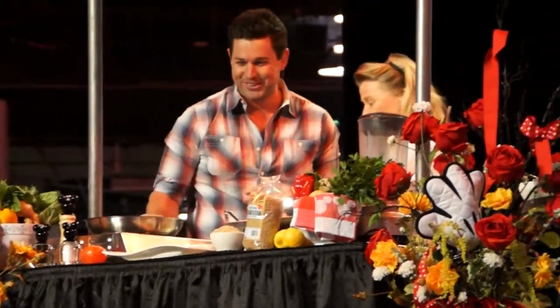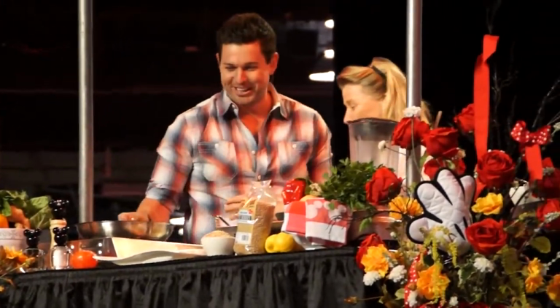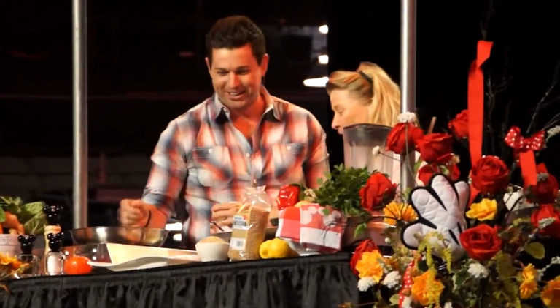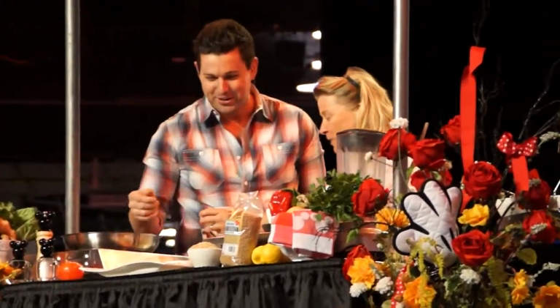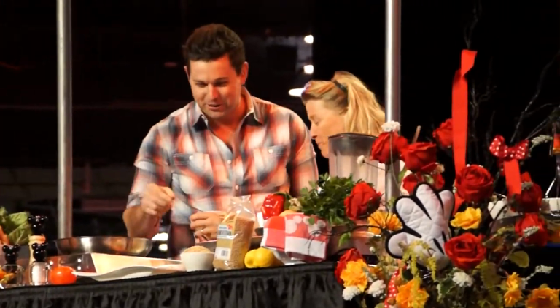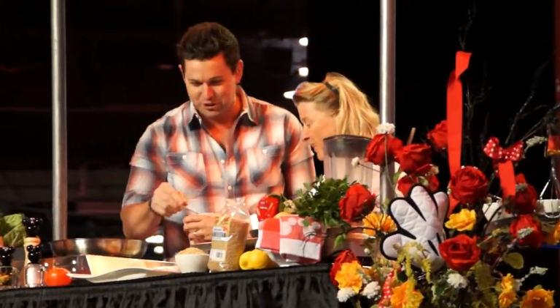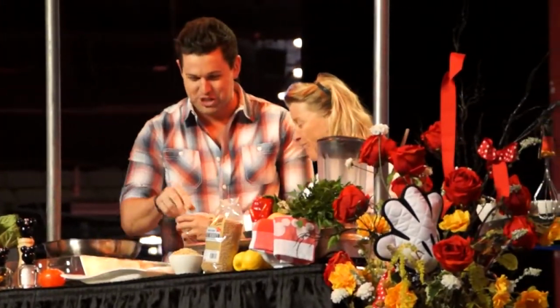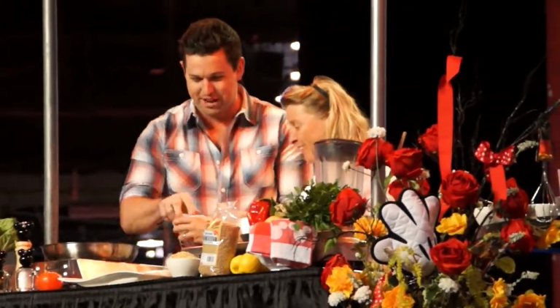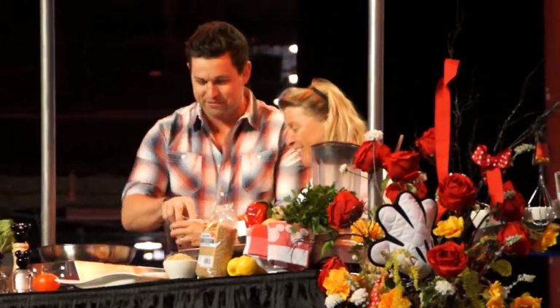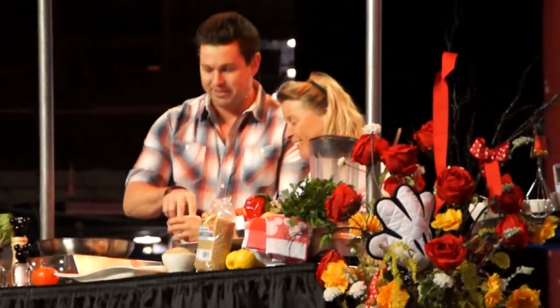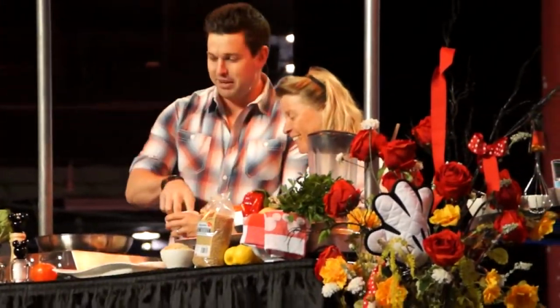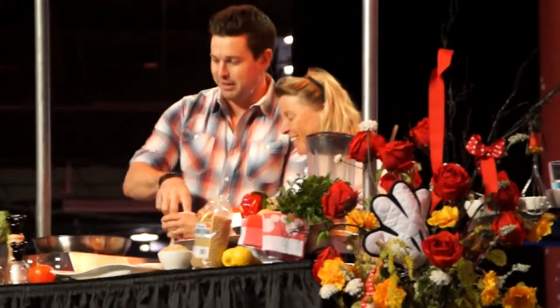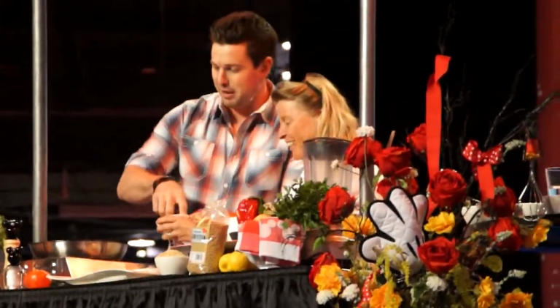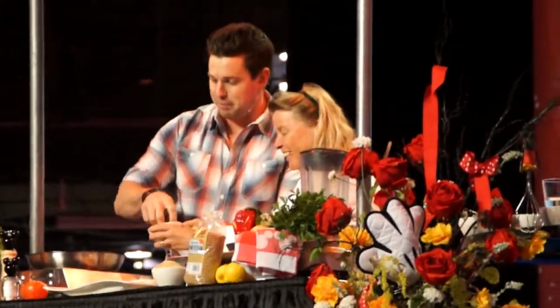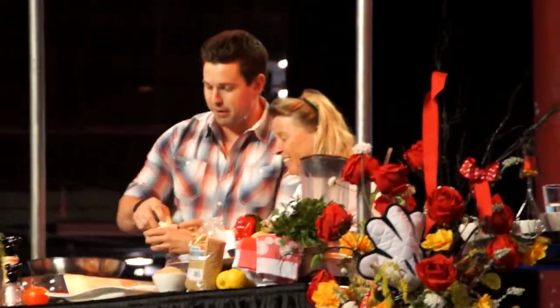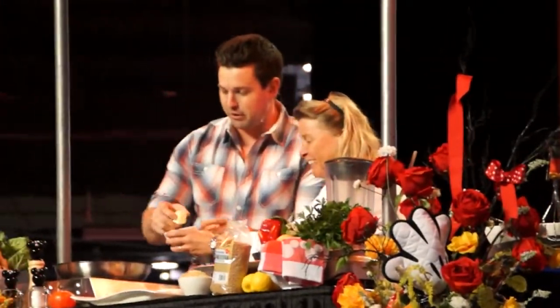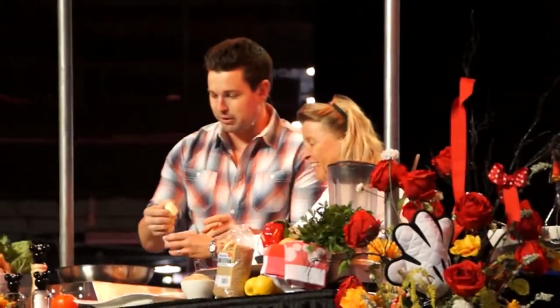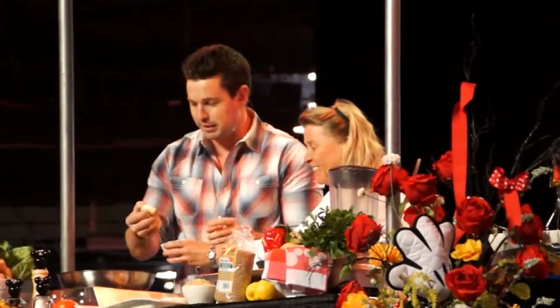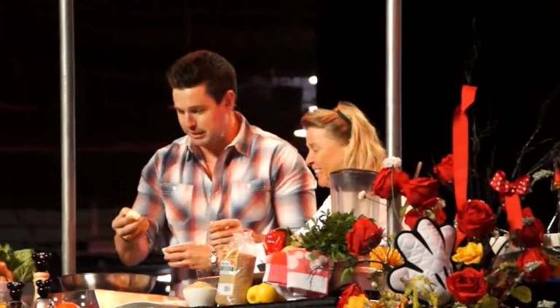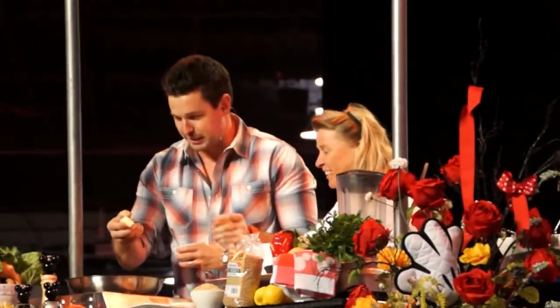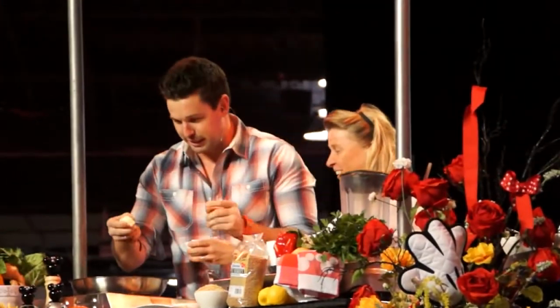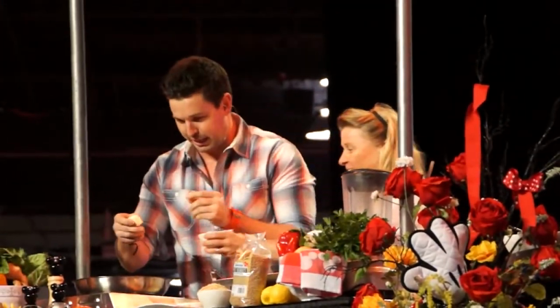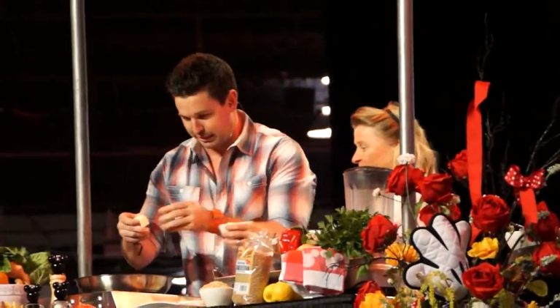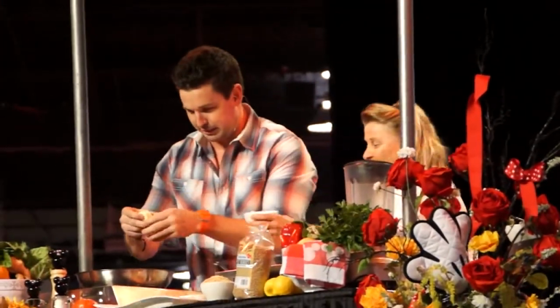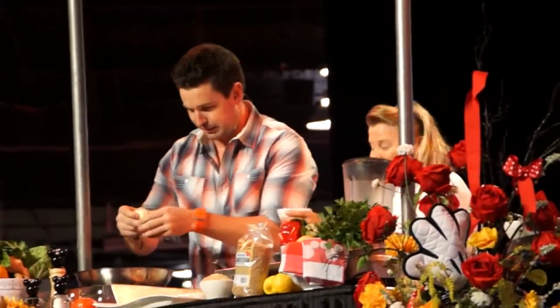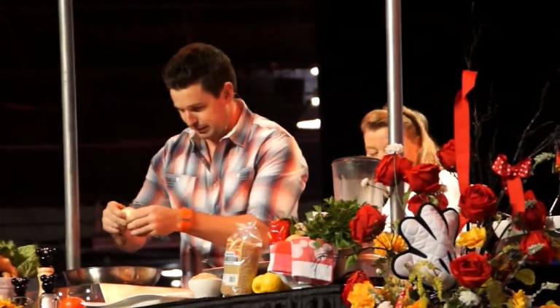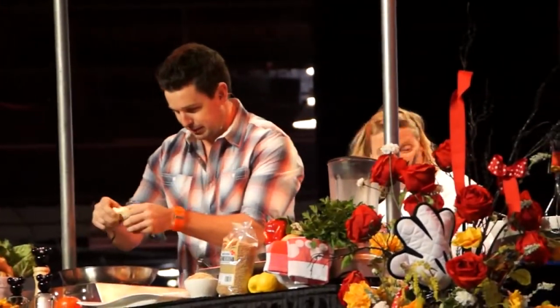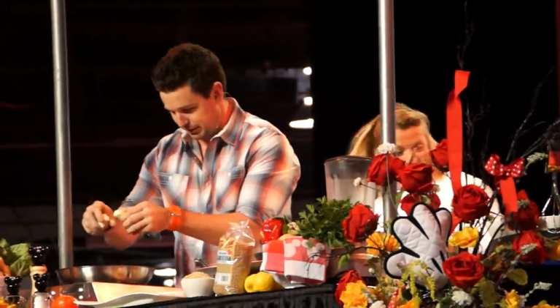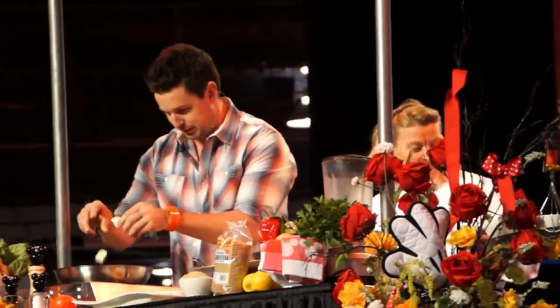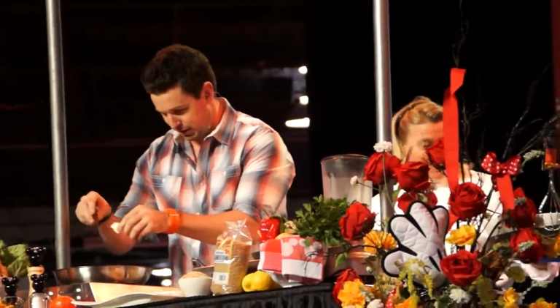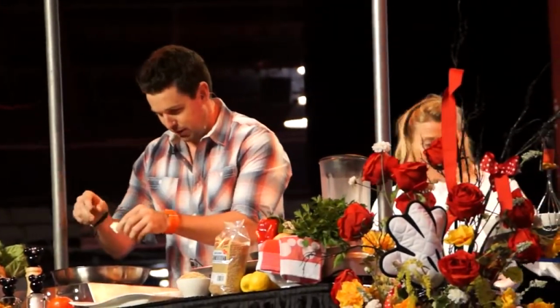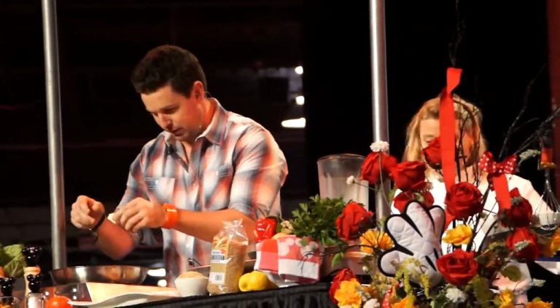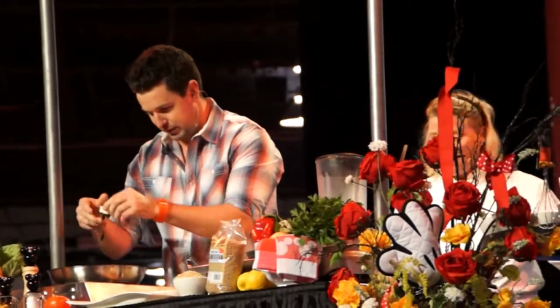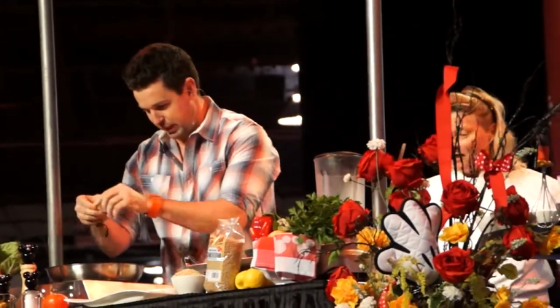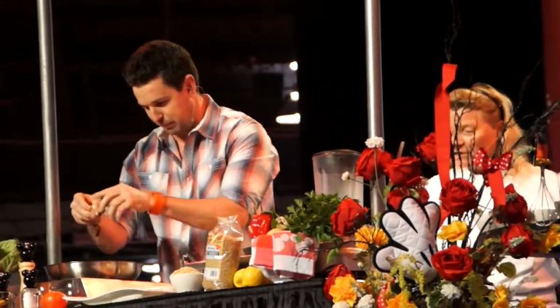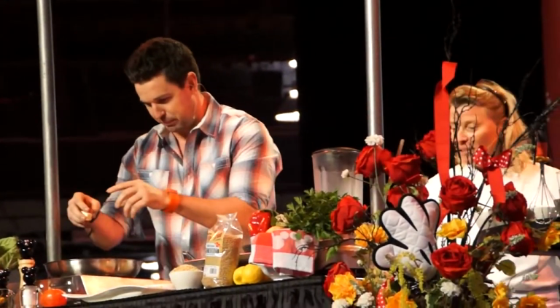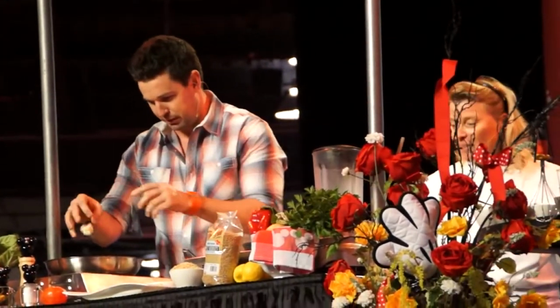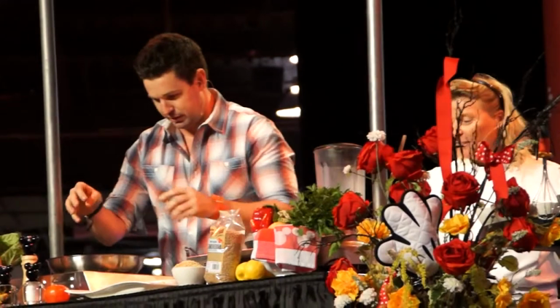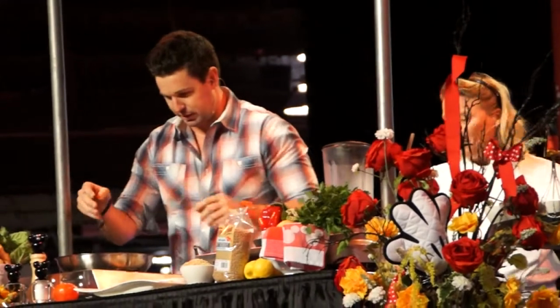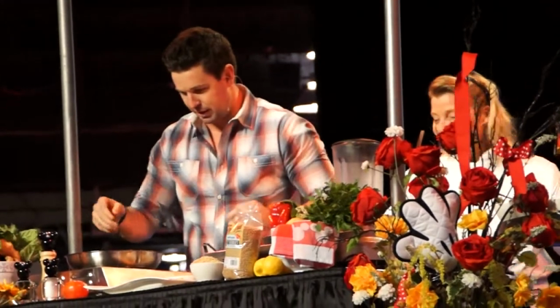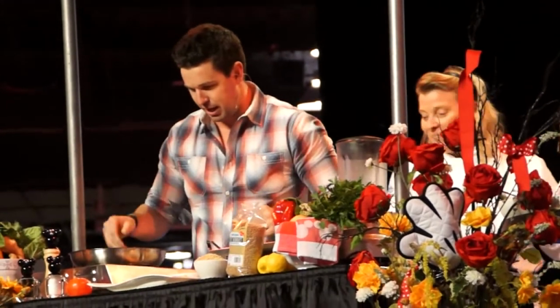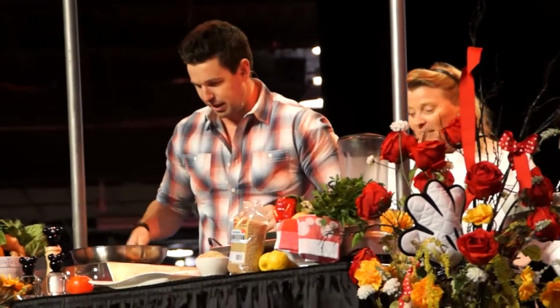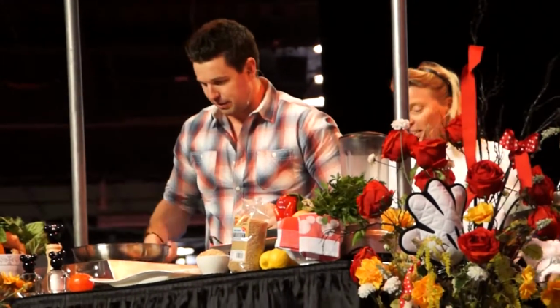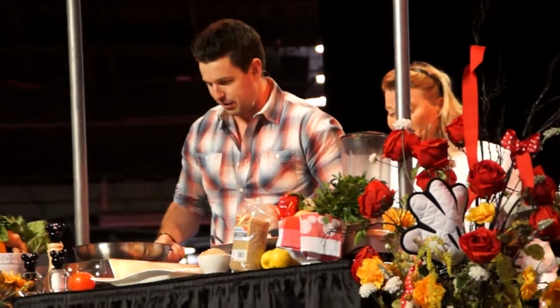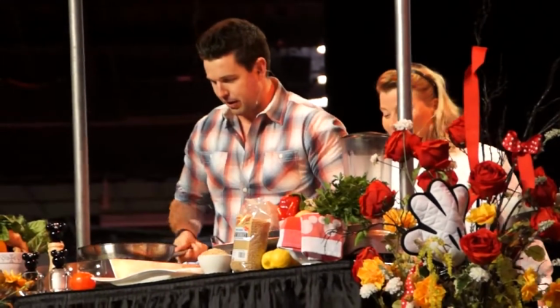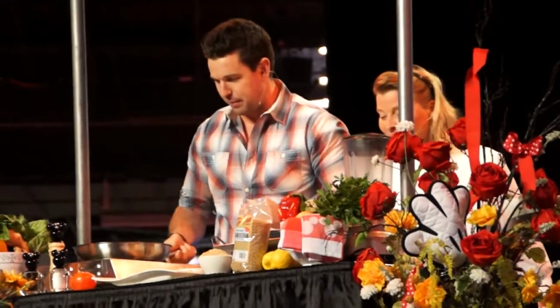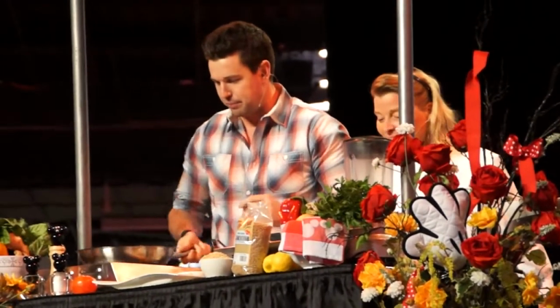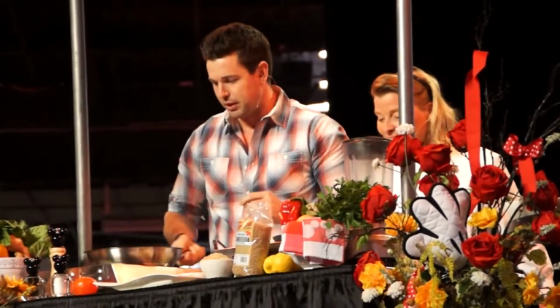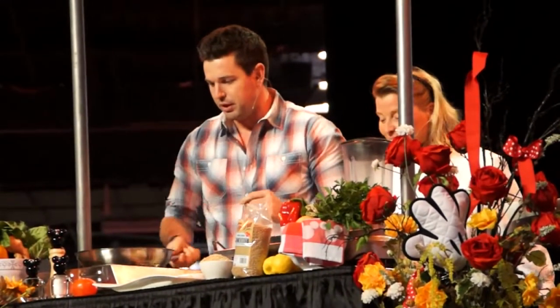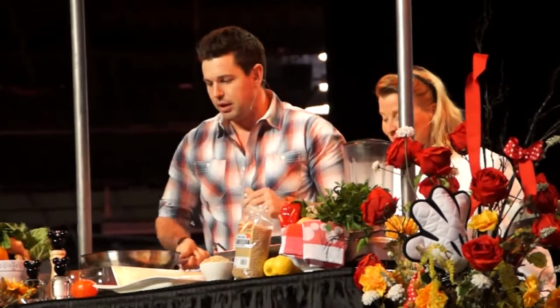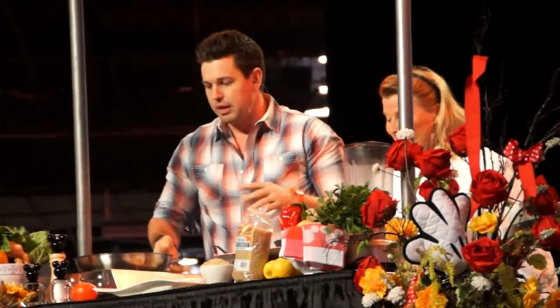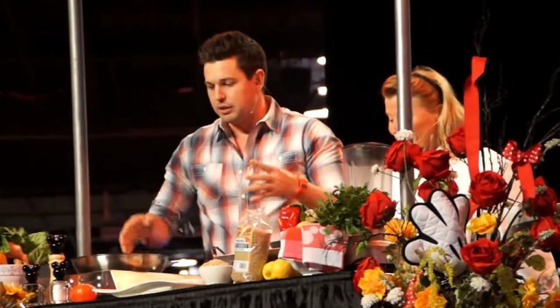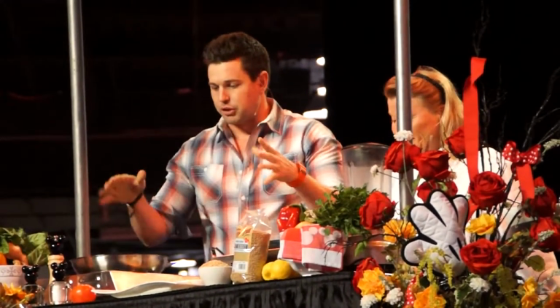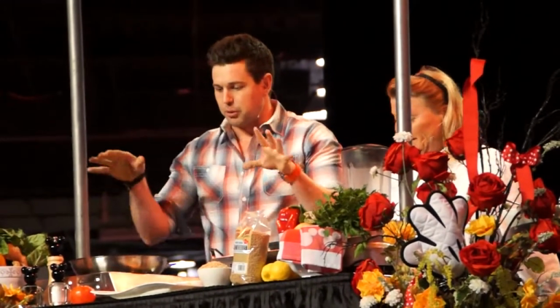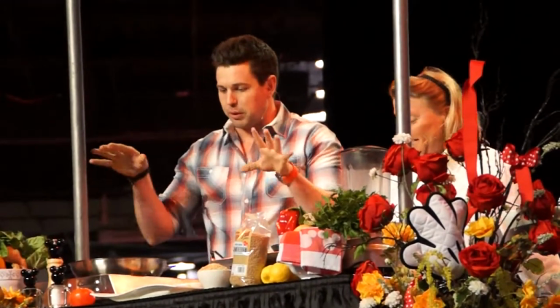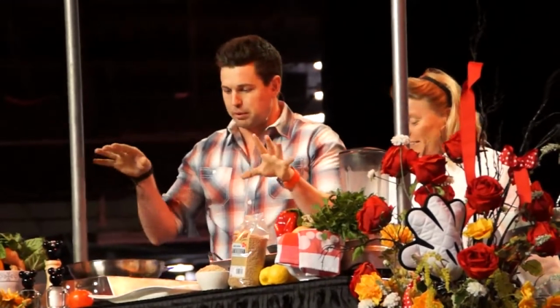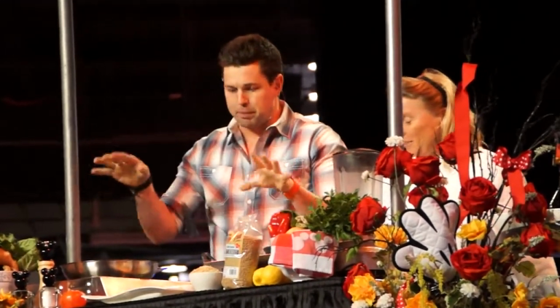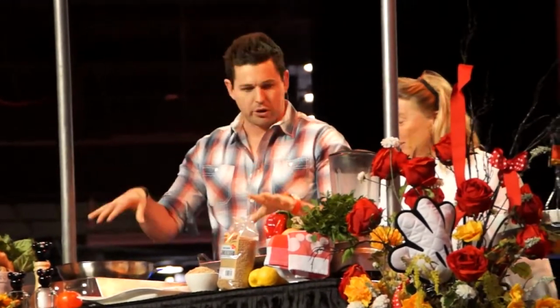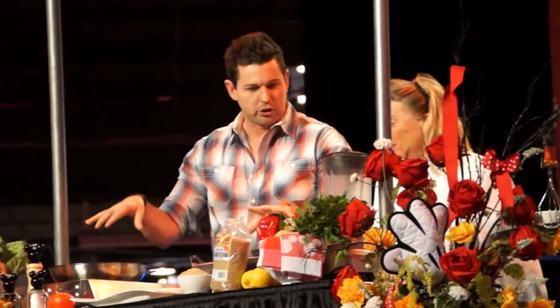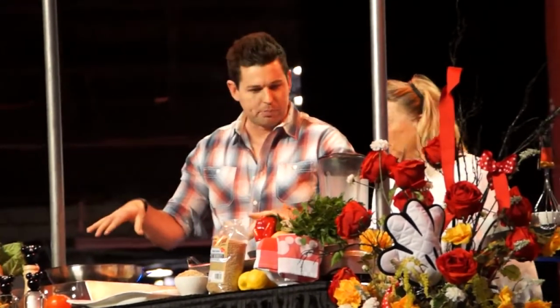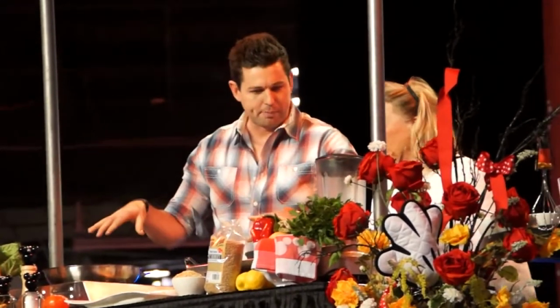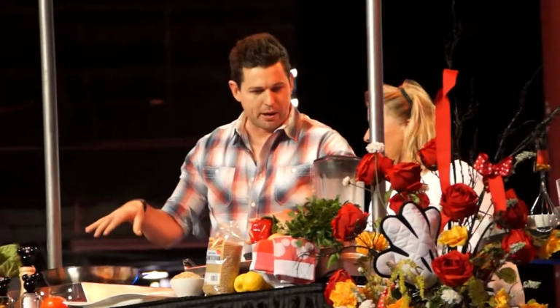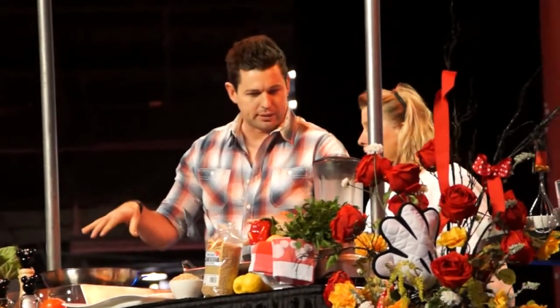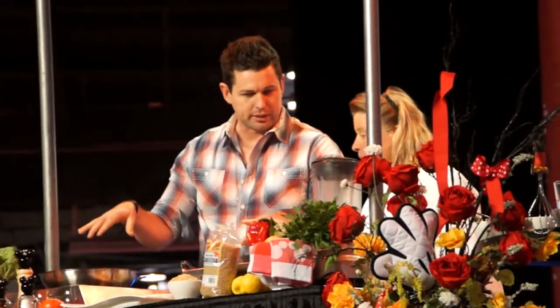I'm not good at this stuff. People are like, 'Oh, you're a chef.' Butter — this is like a heart attack, but it's a lot.